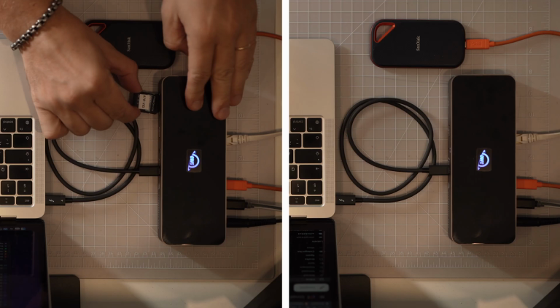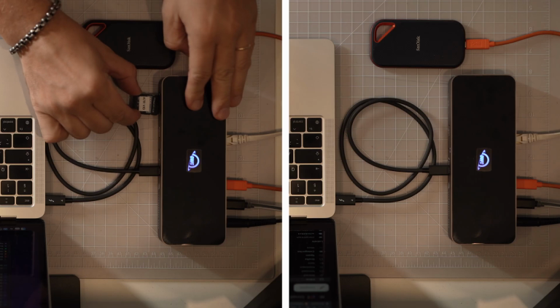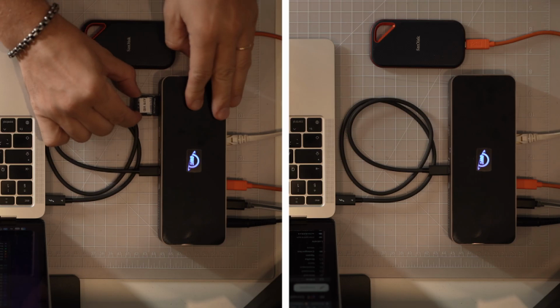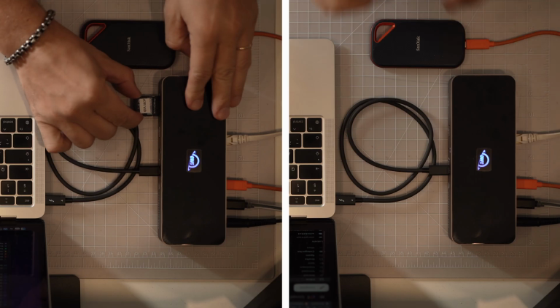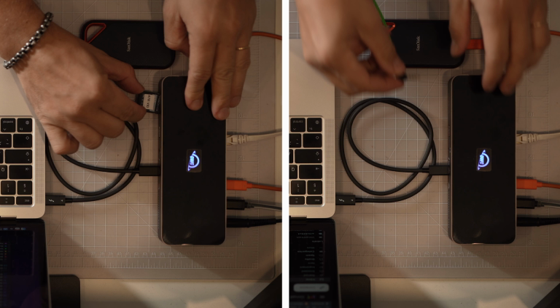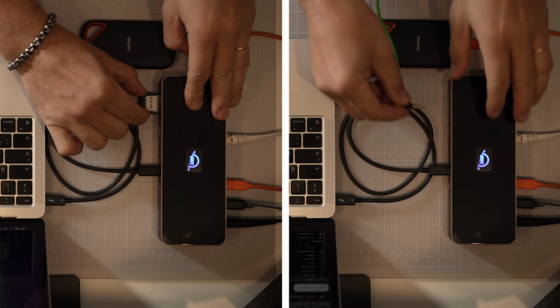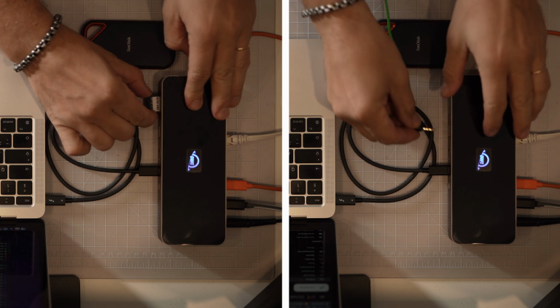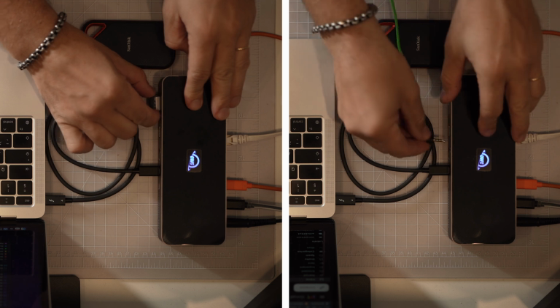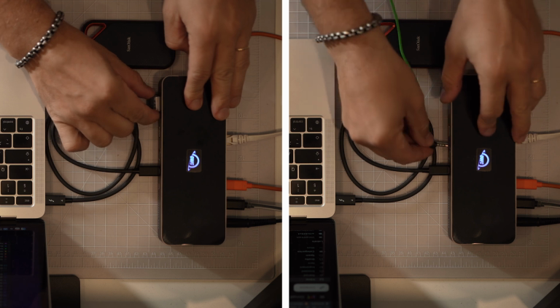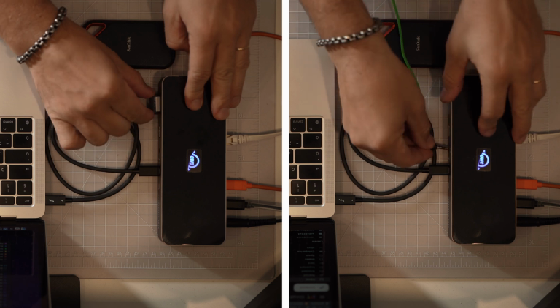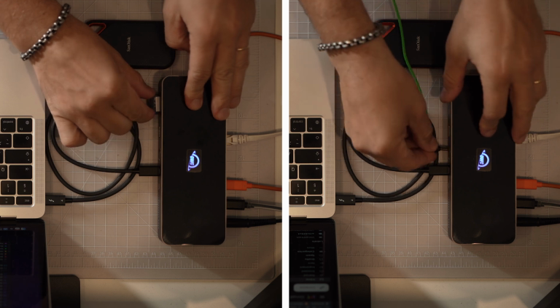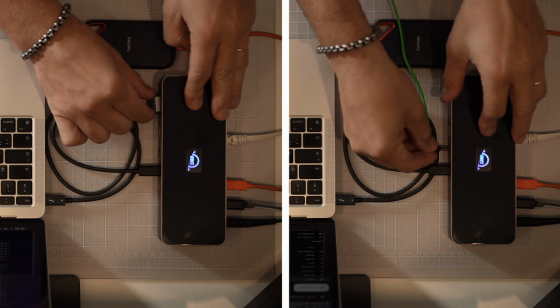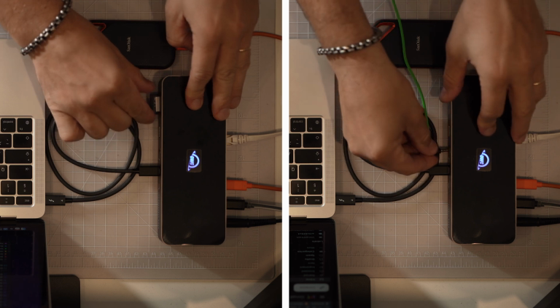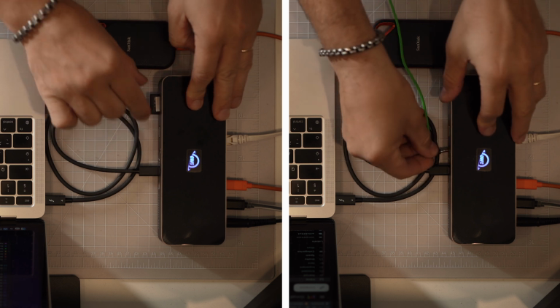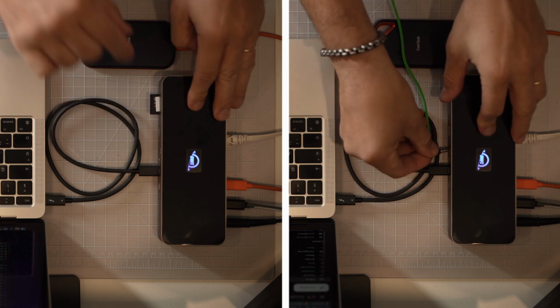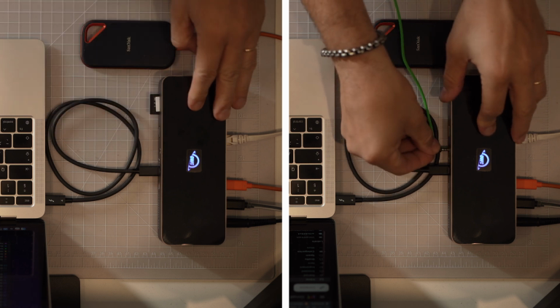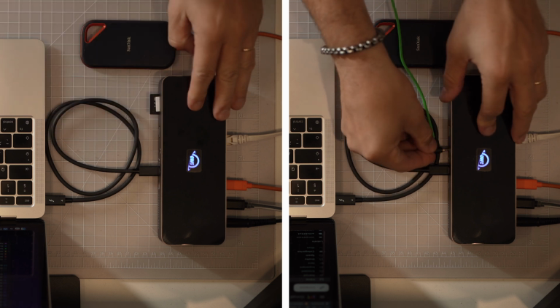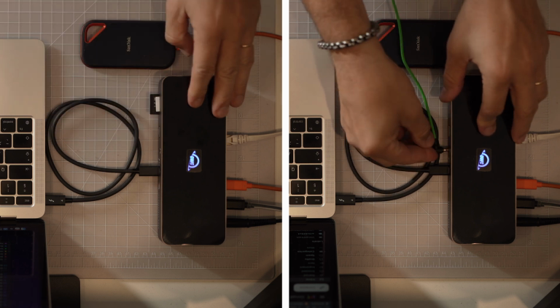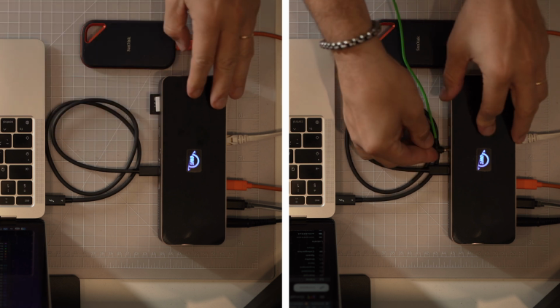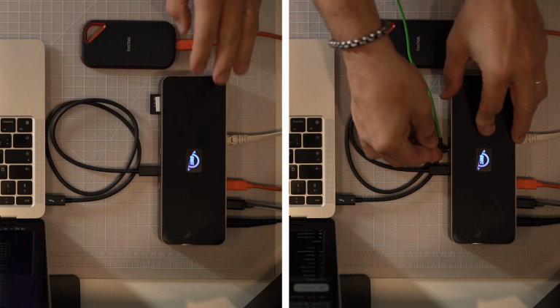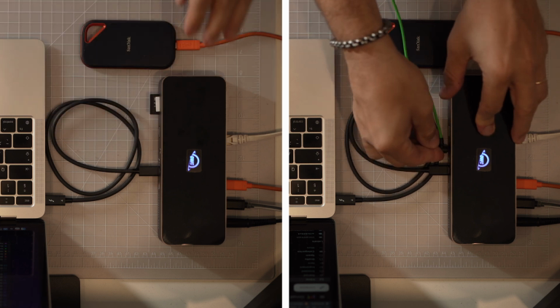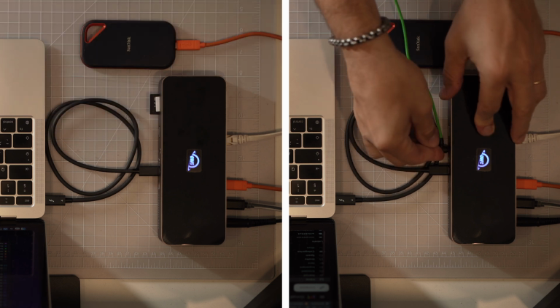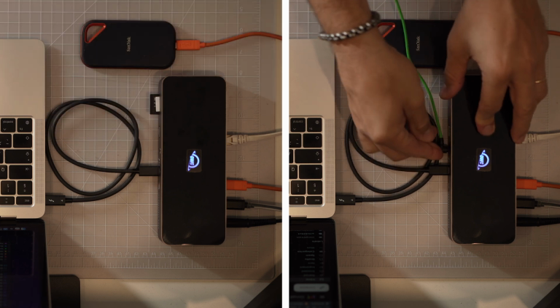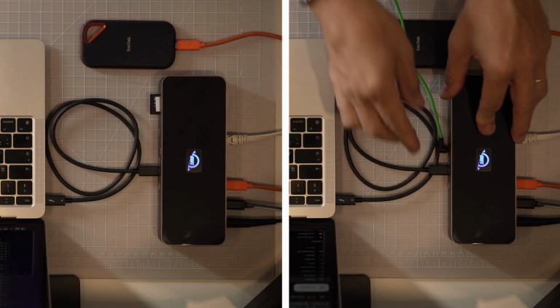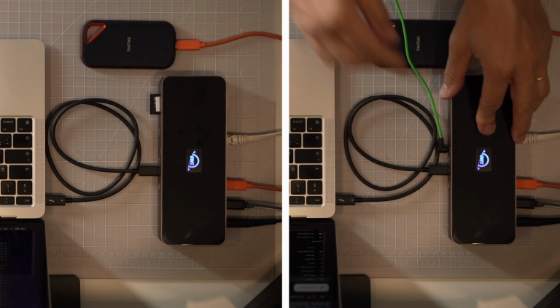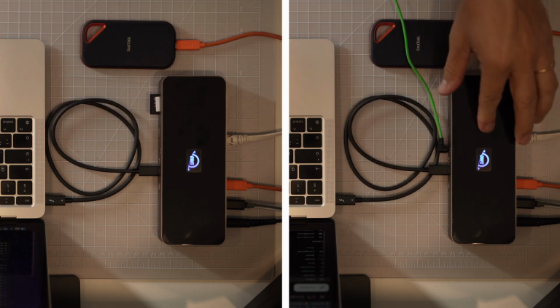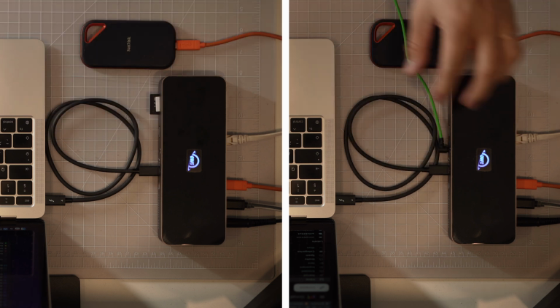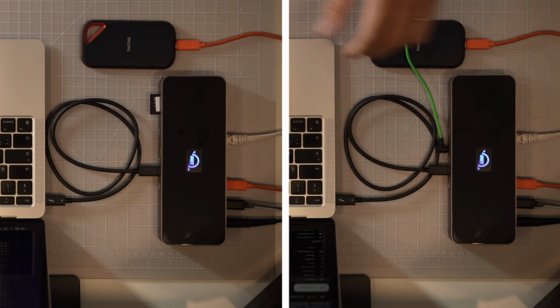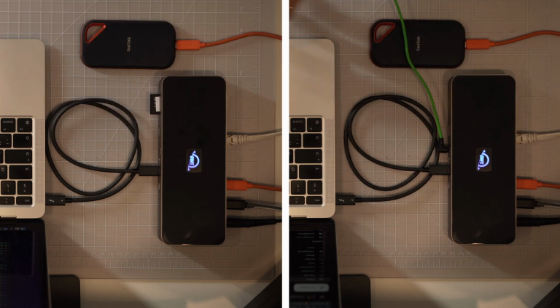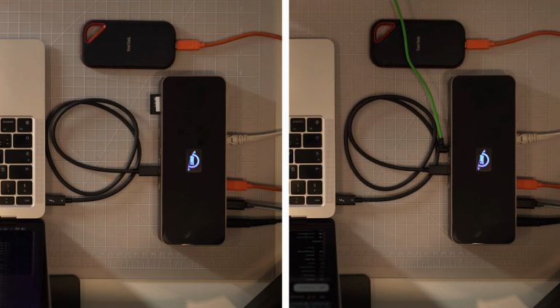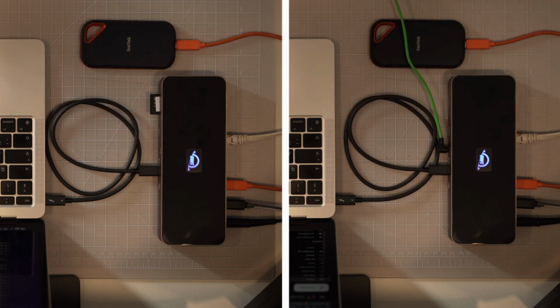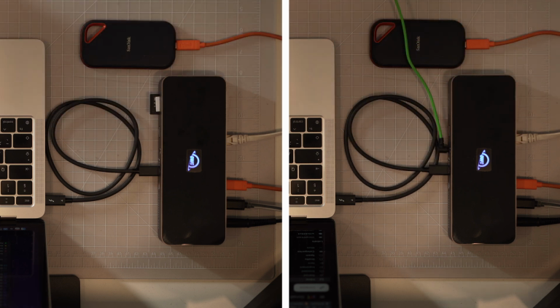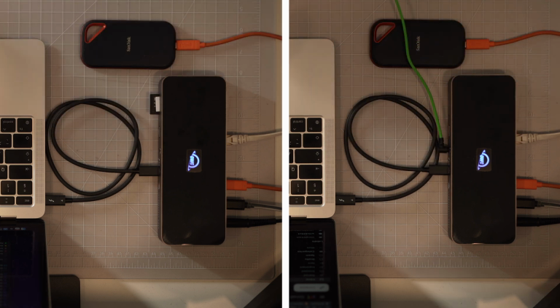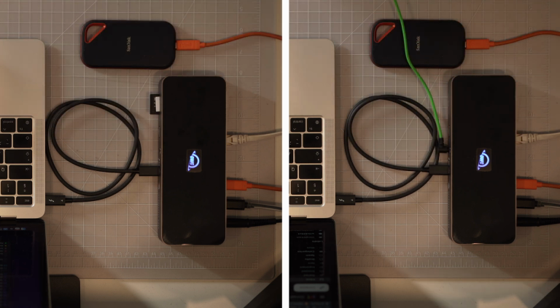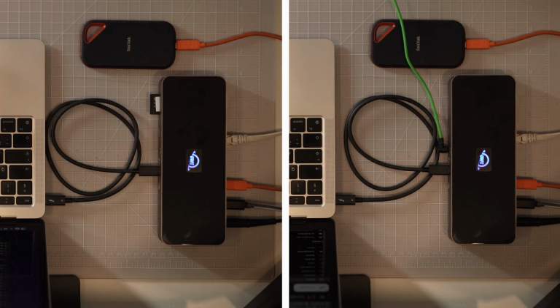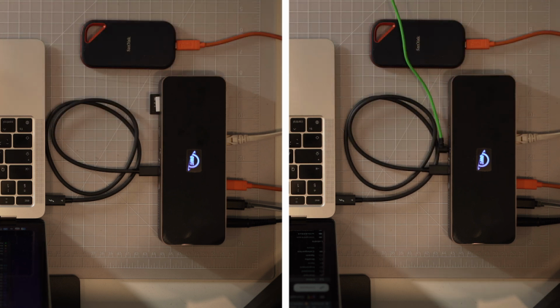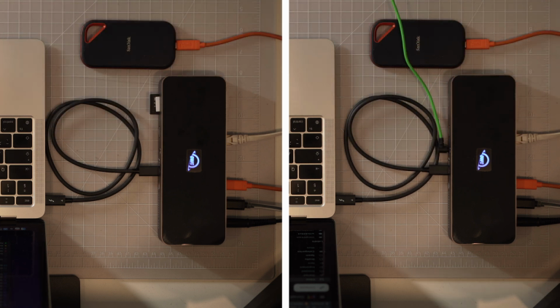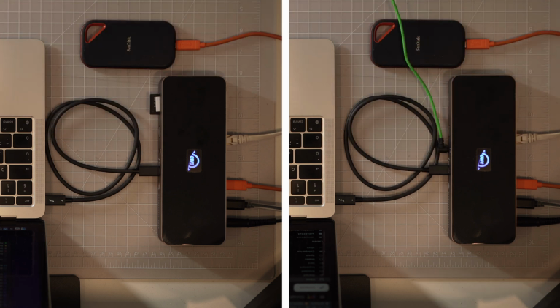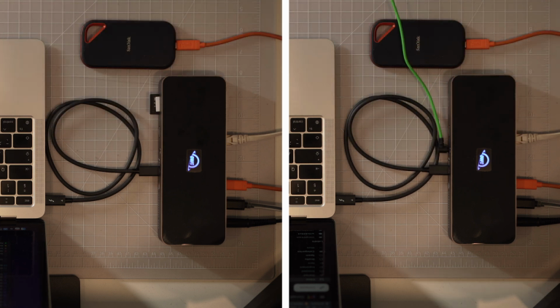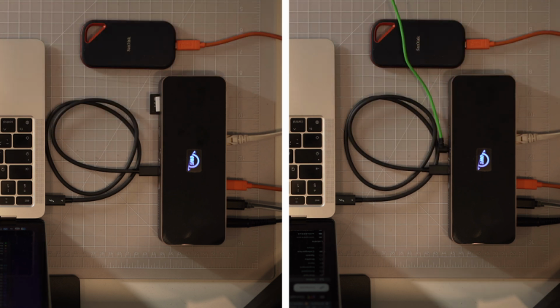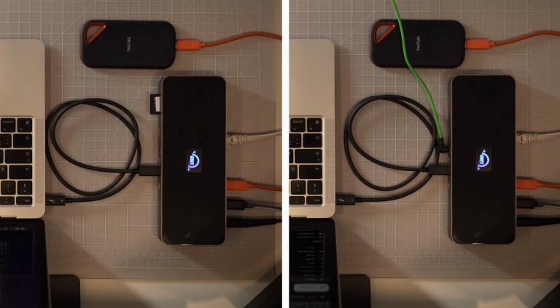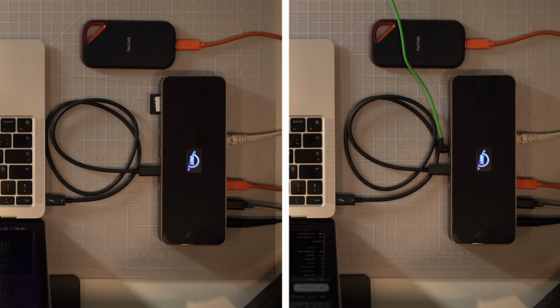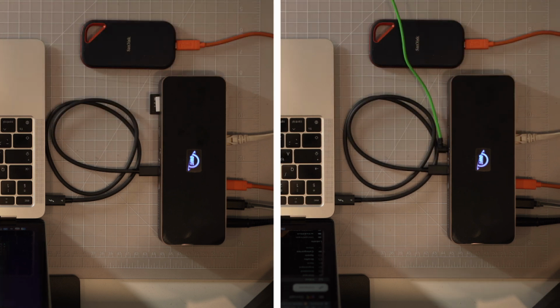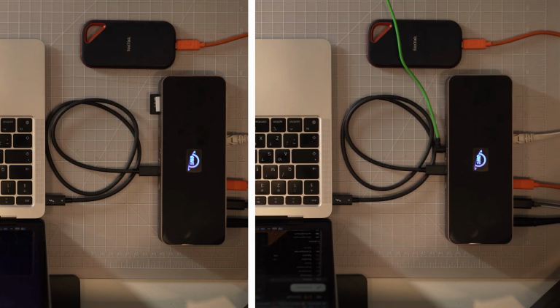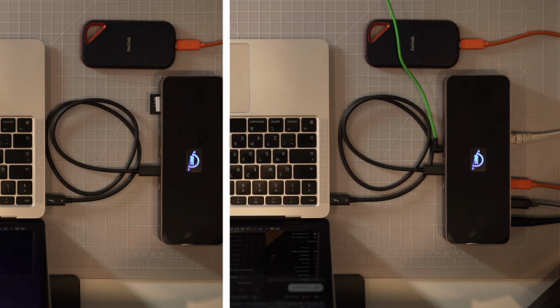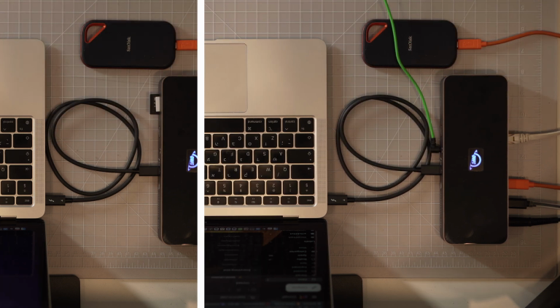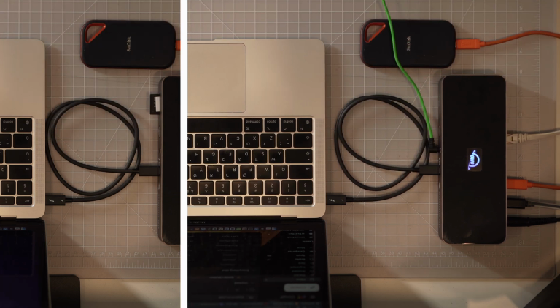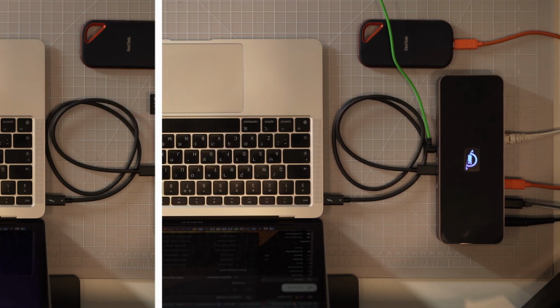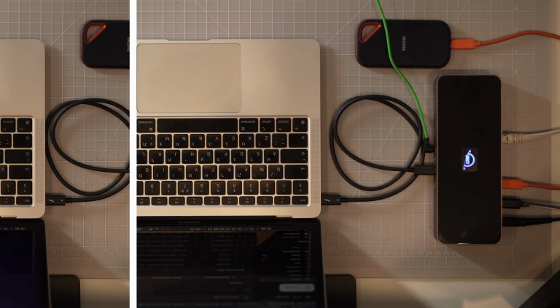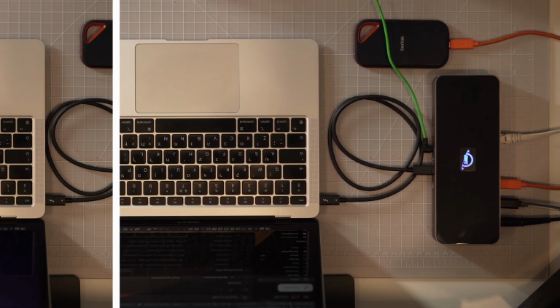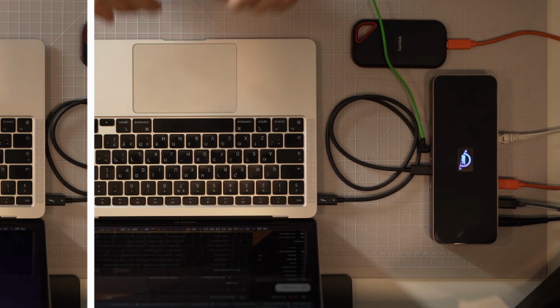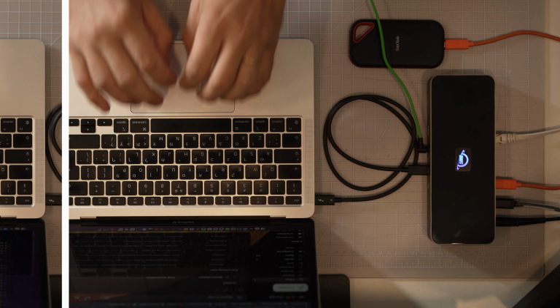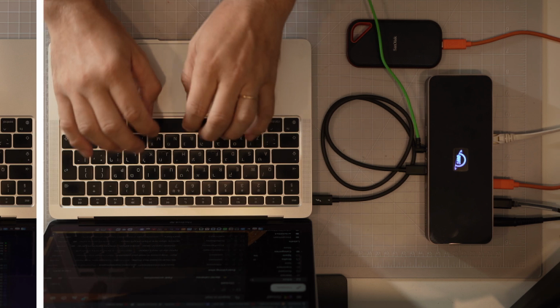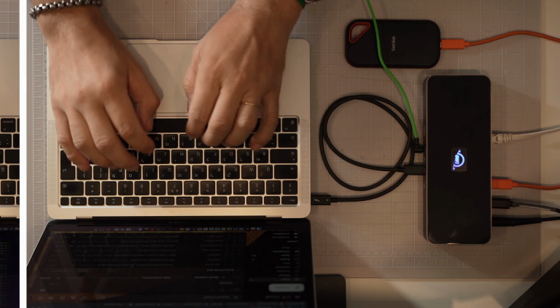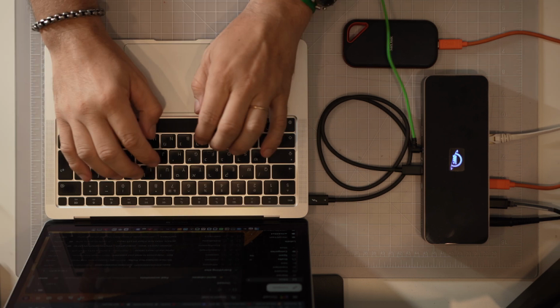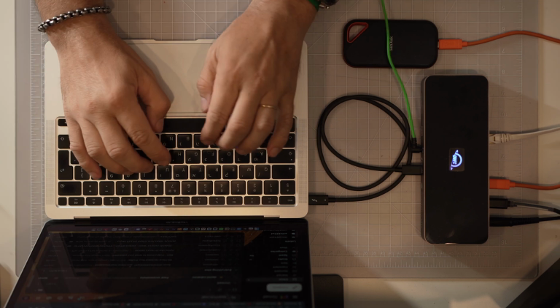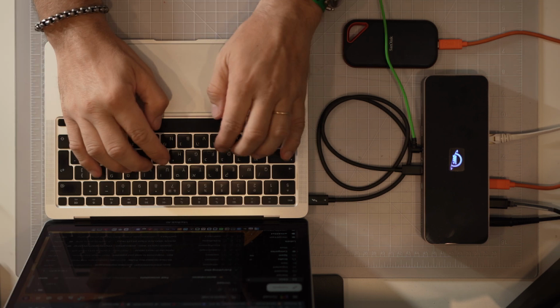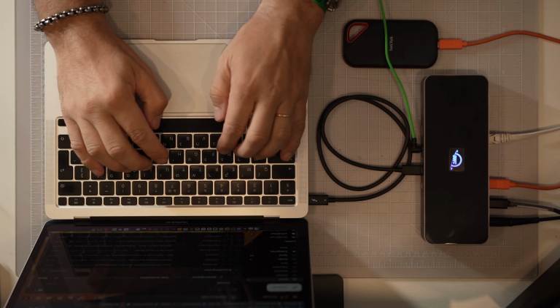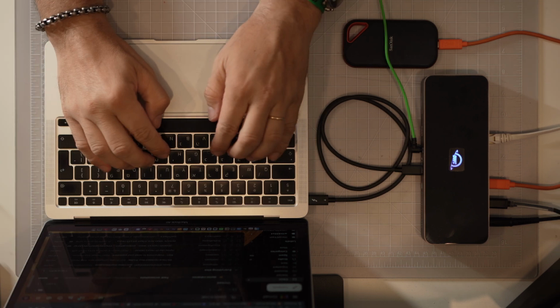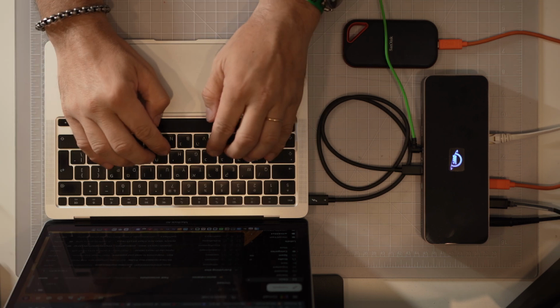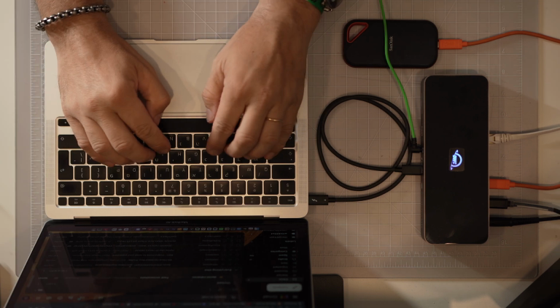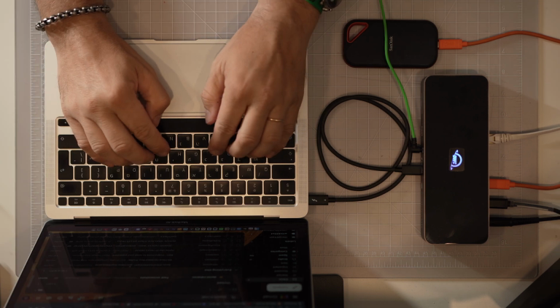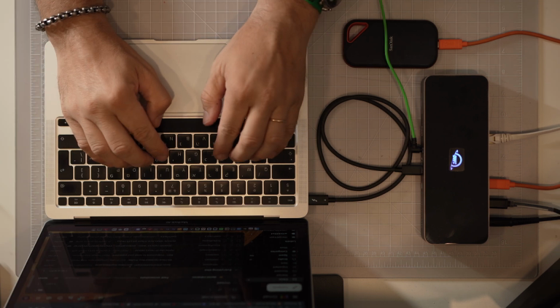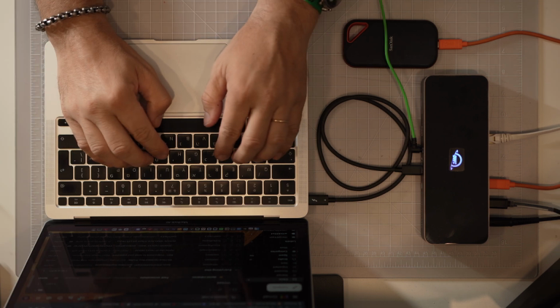Additionally, we use the card reader on the front of the dock and connect the headphones. All of these connections are very fast and seamless.